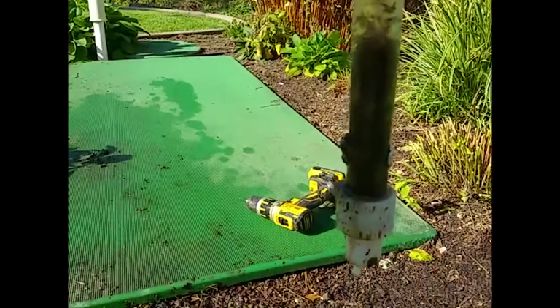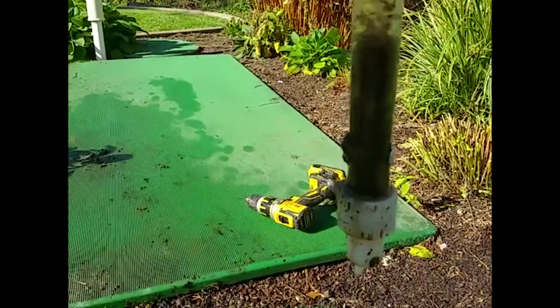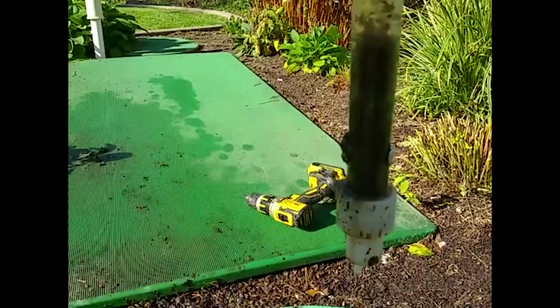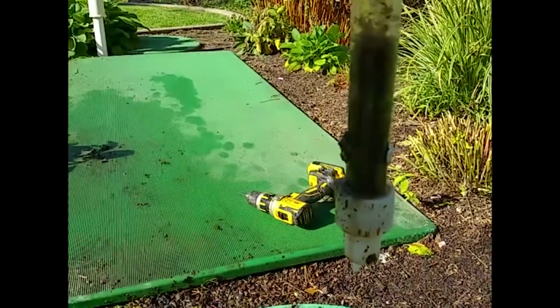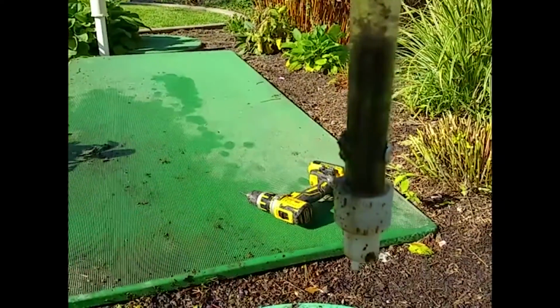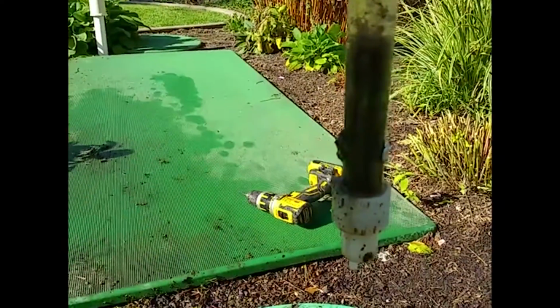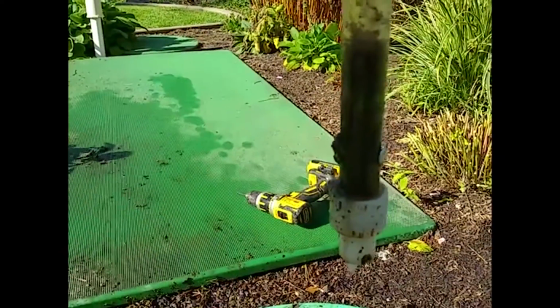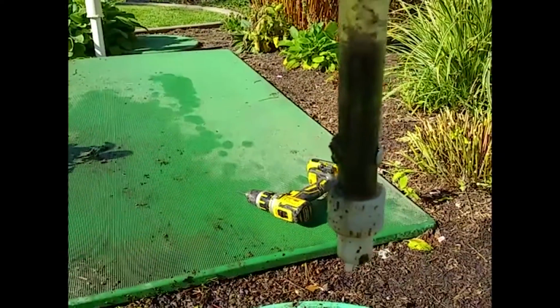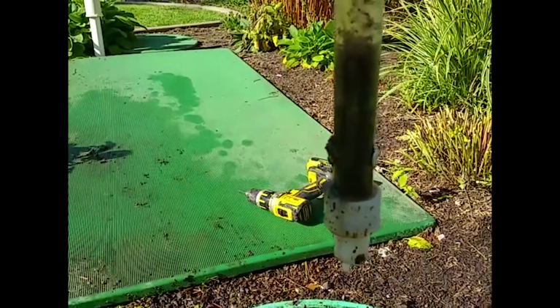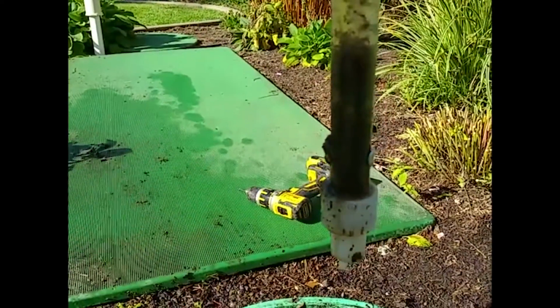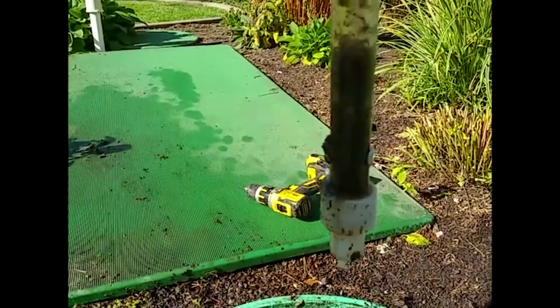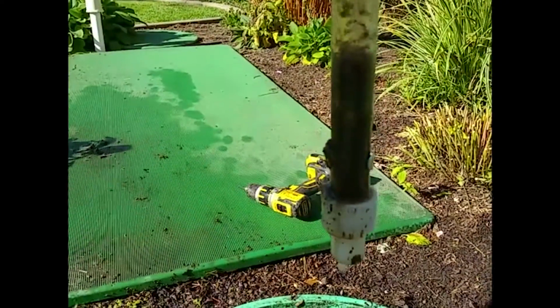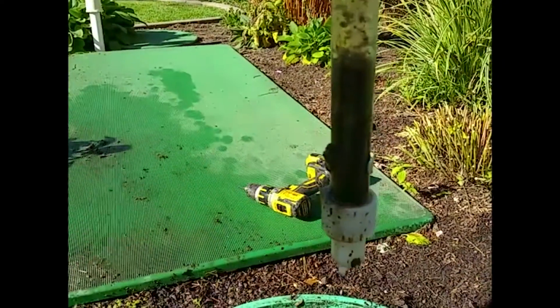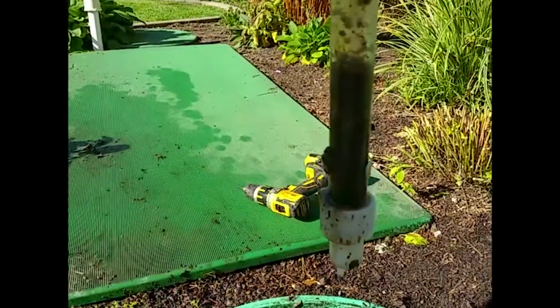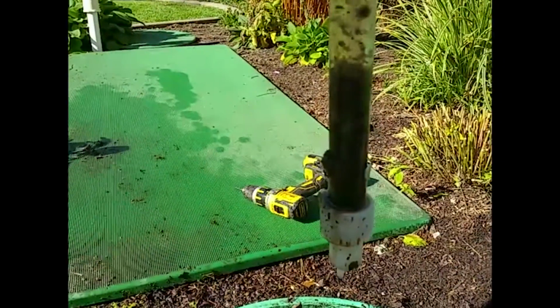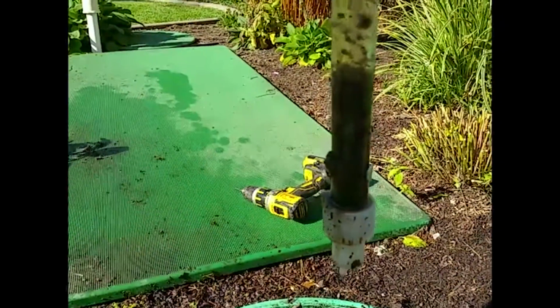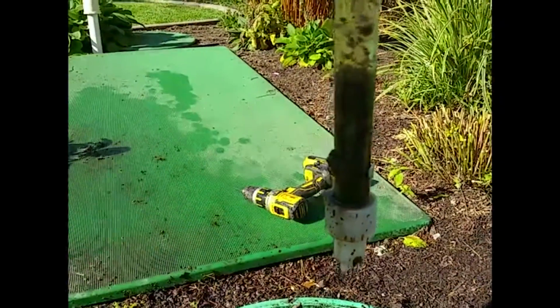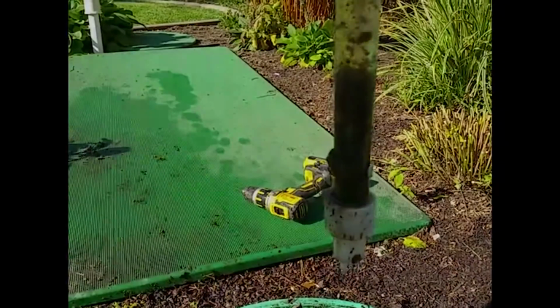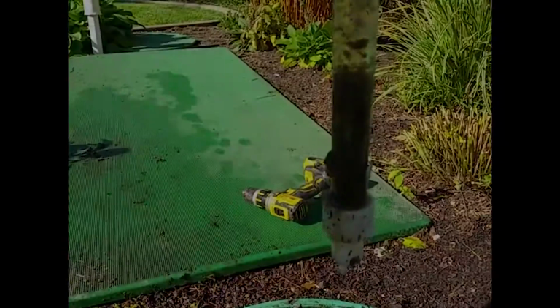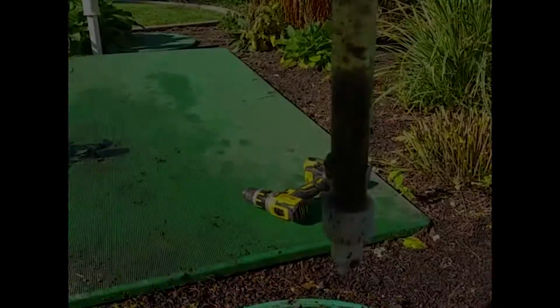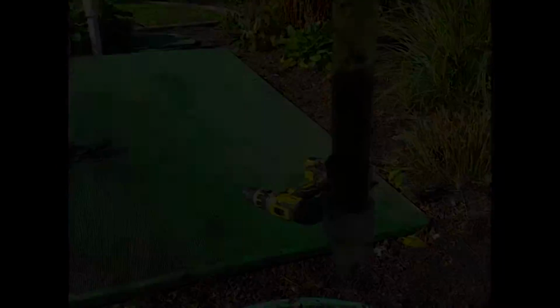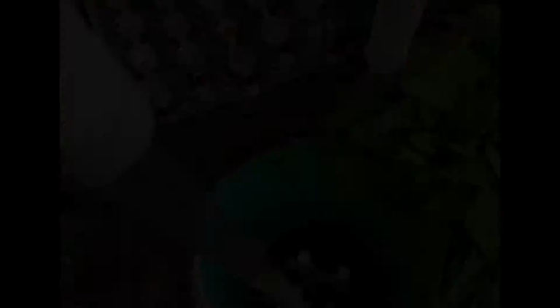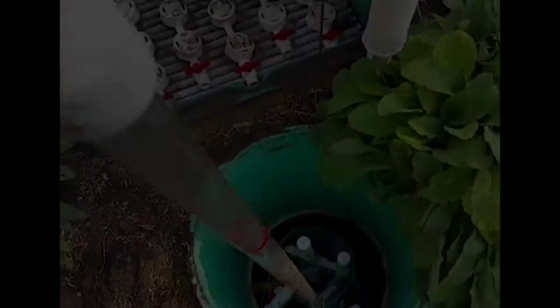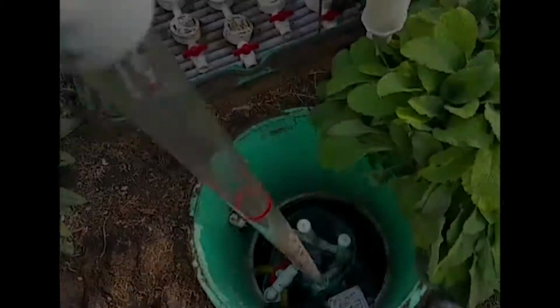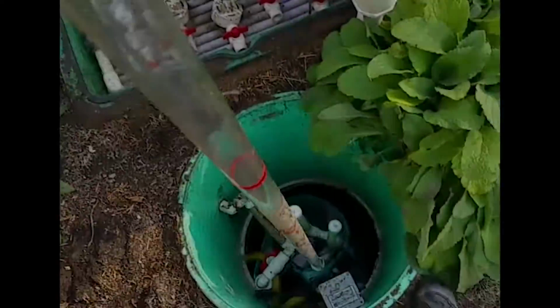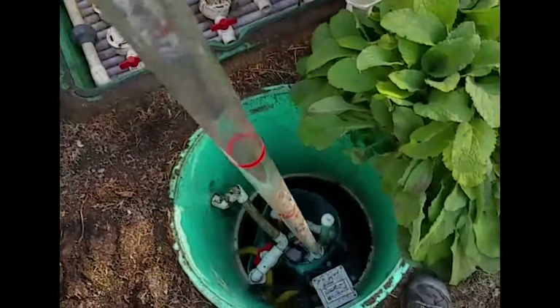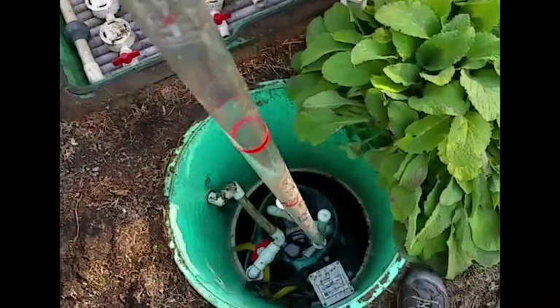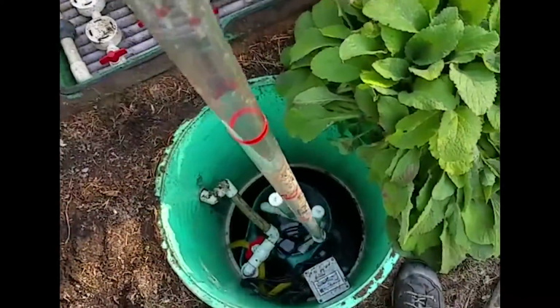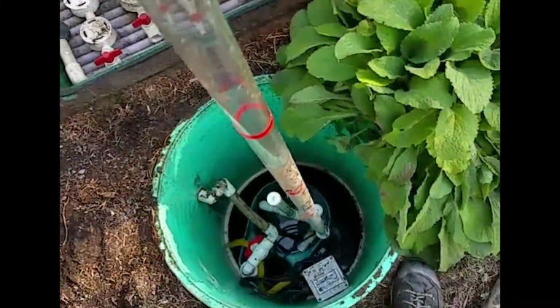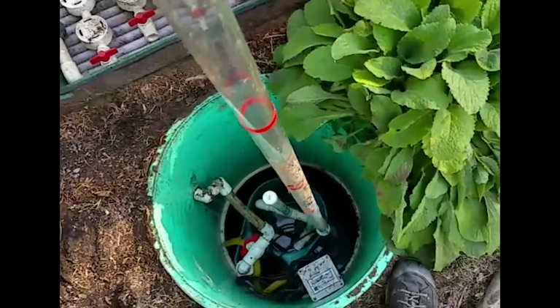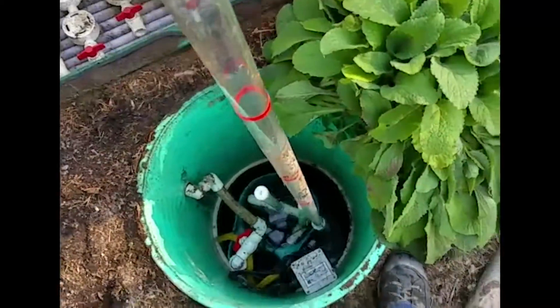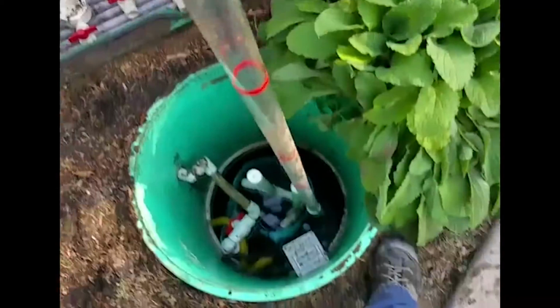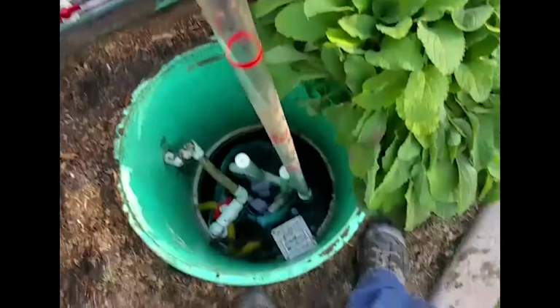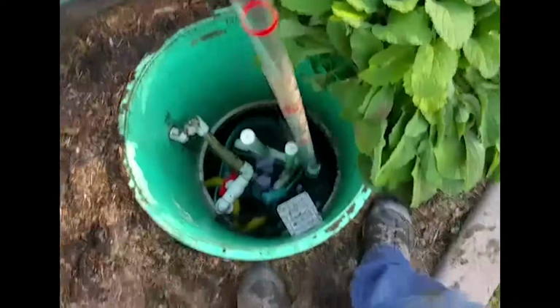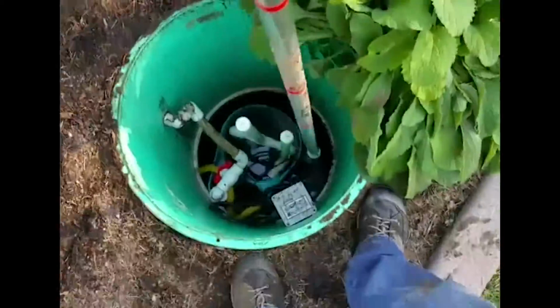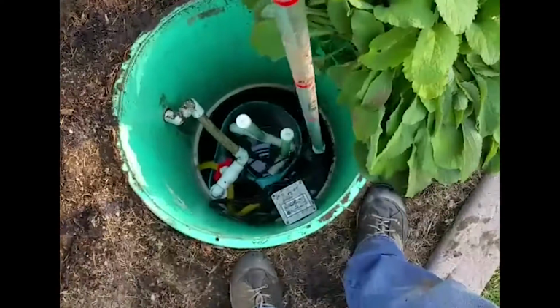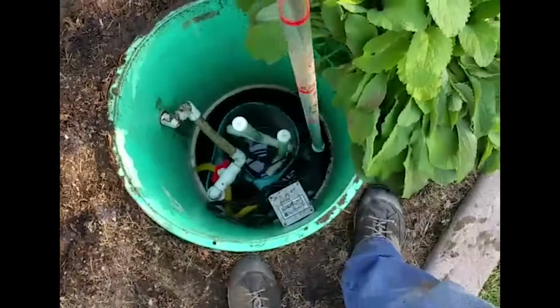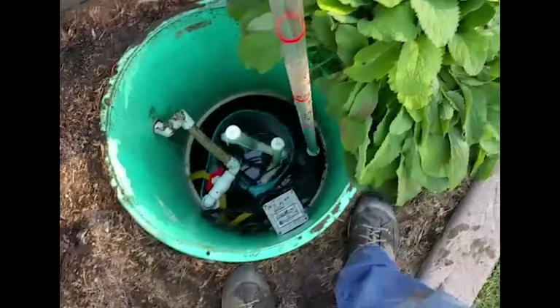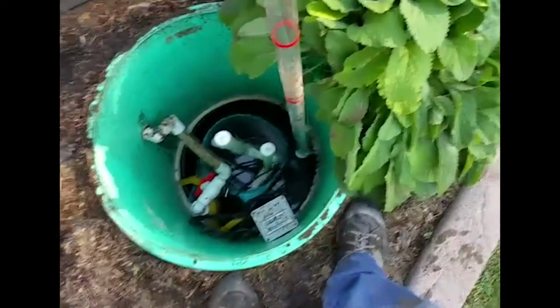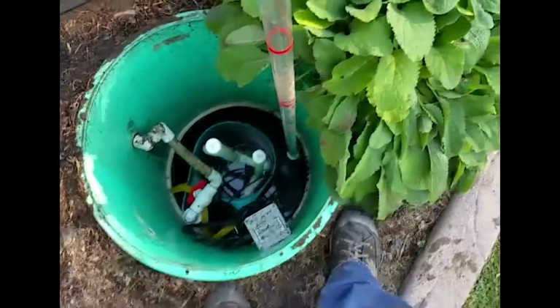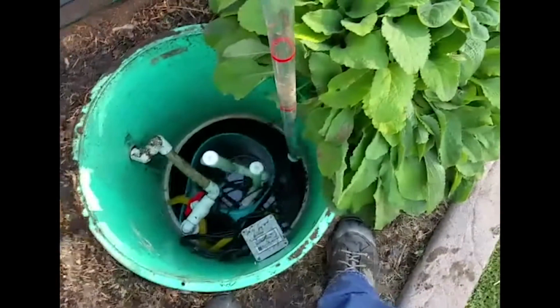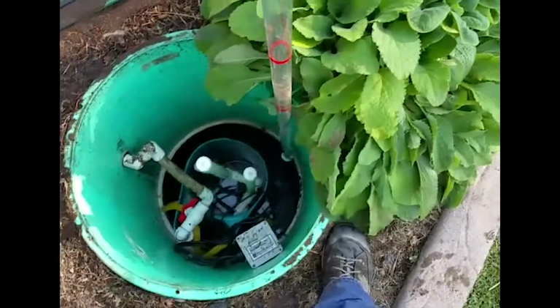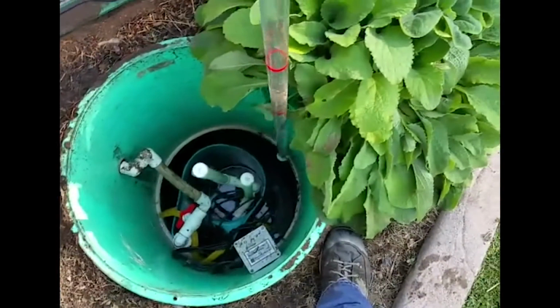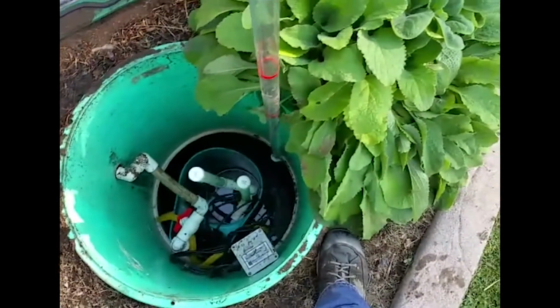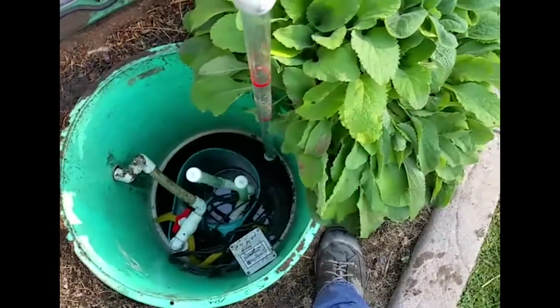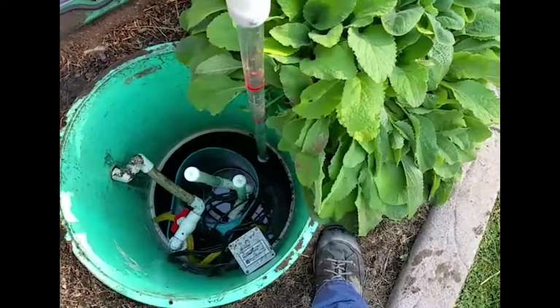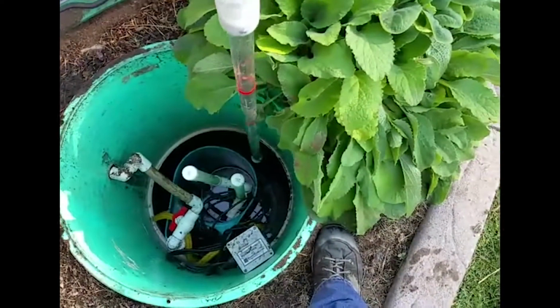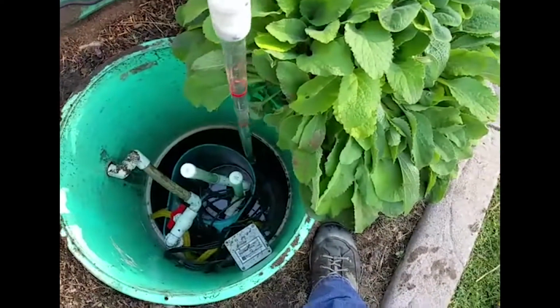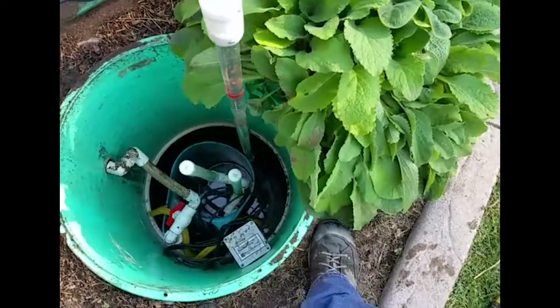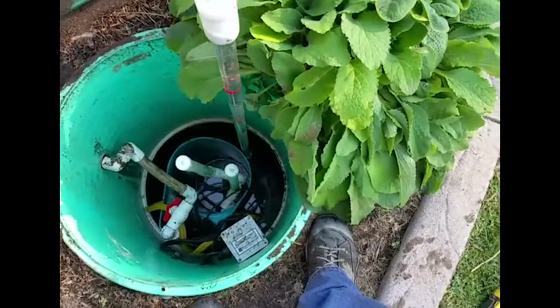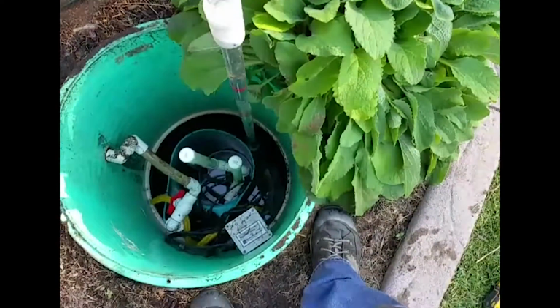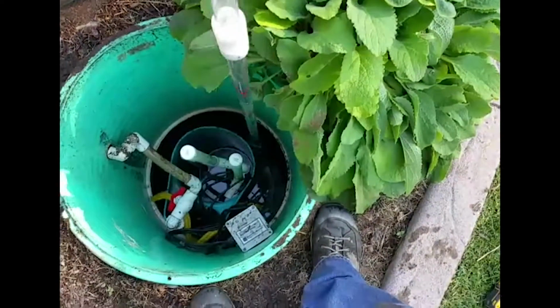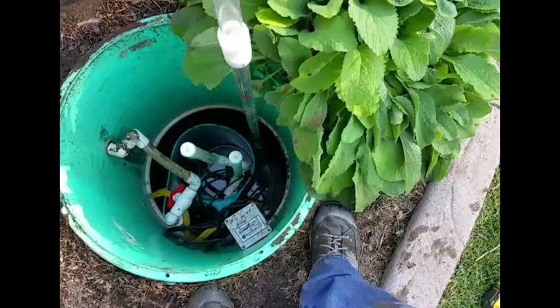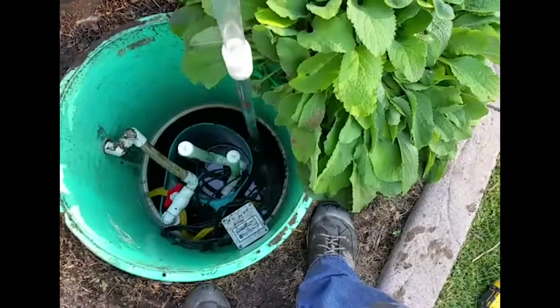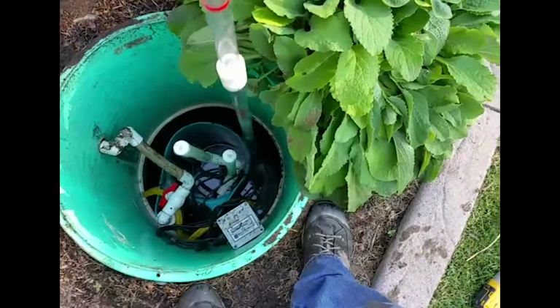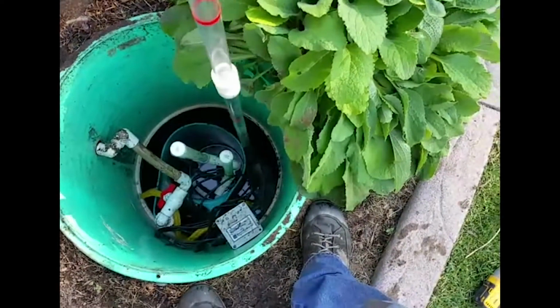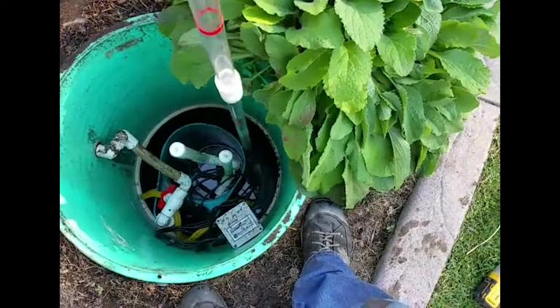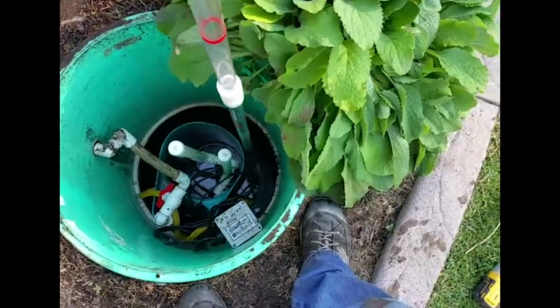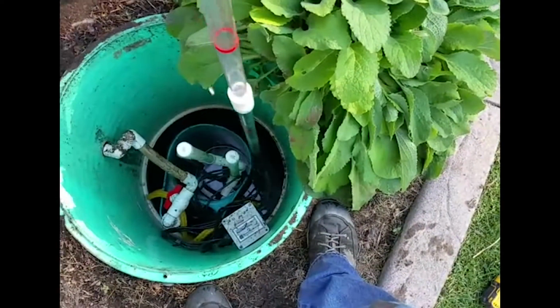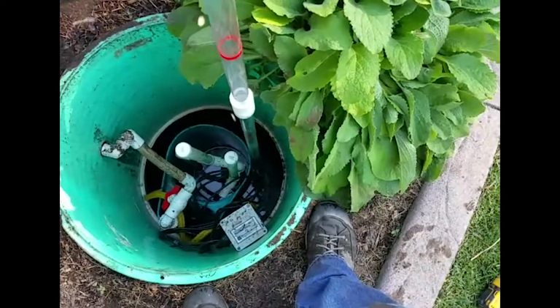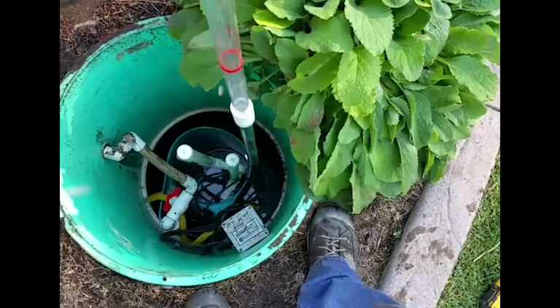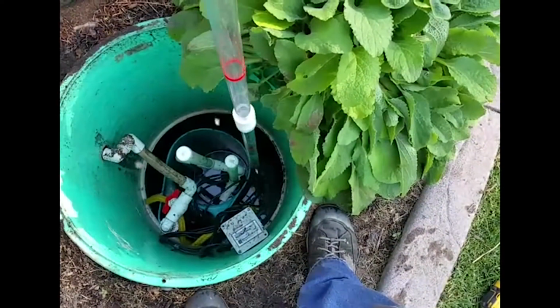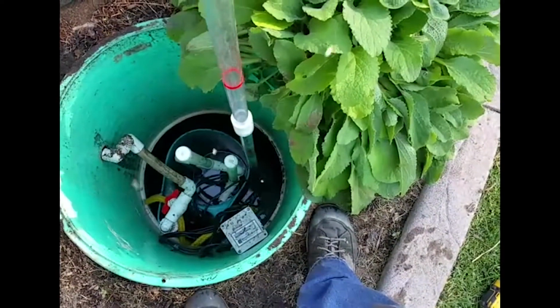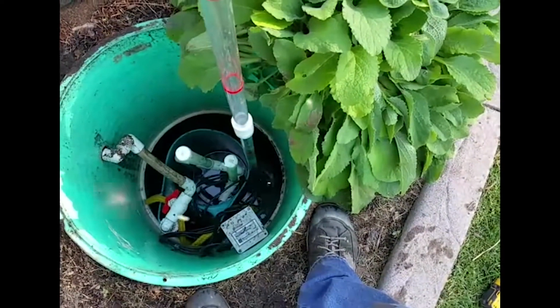So anyway, that's pretty much how you do that. We're going to go ahead and do a sludge judge on the recirc tank.